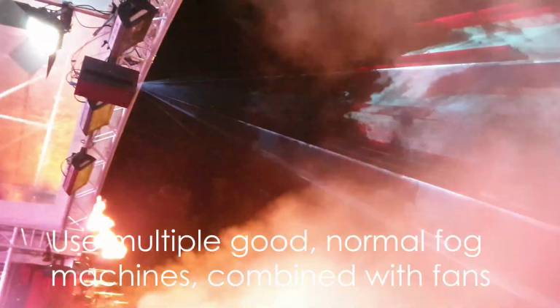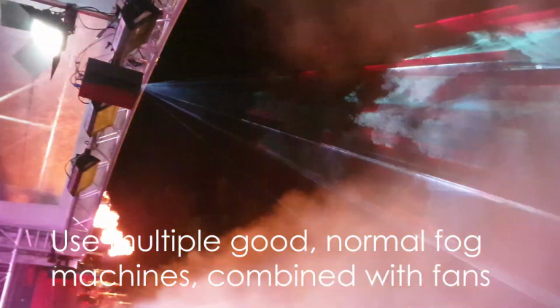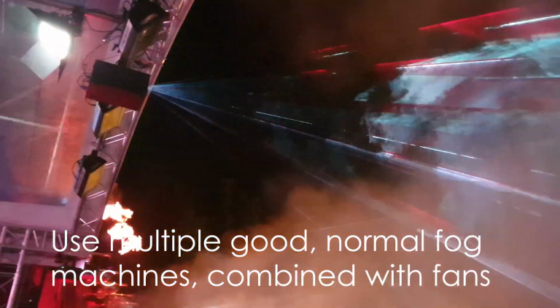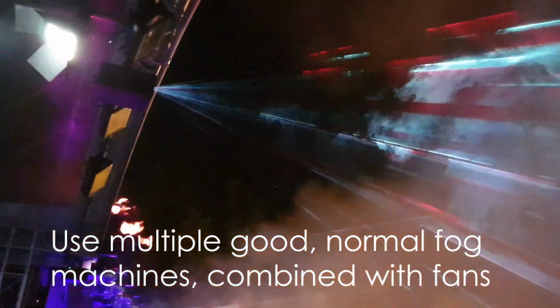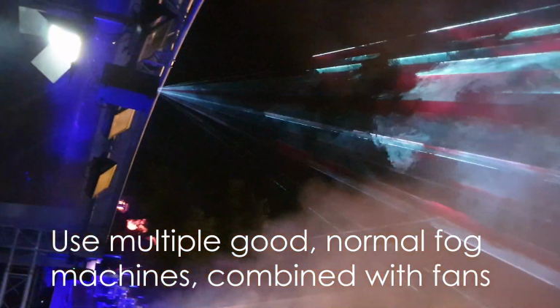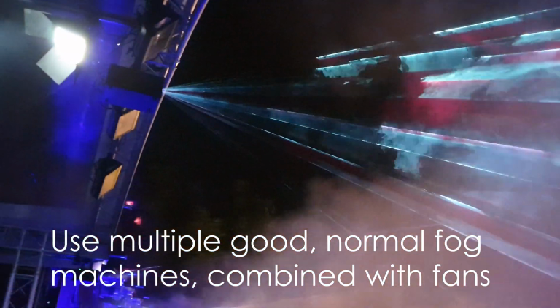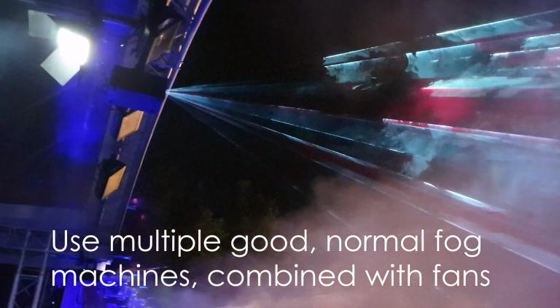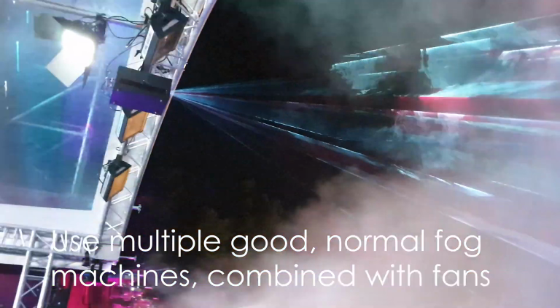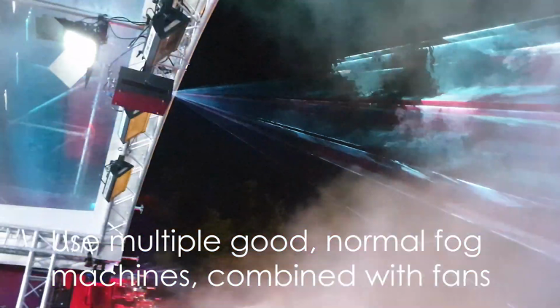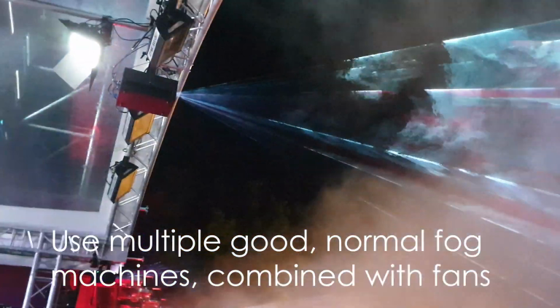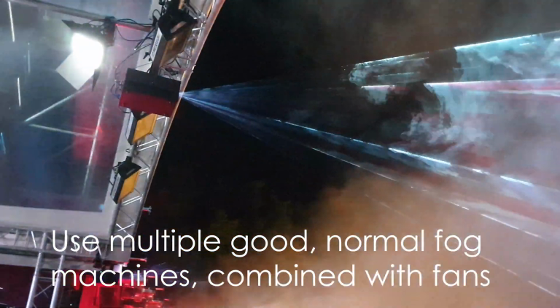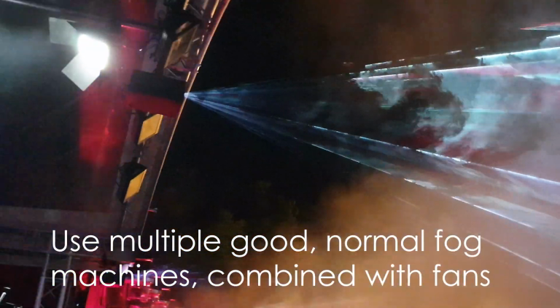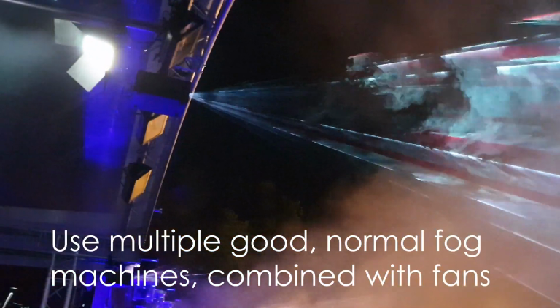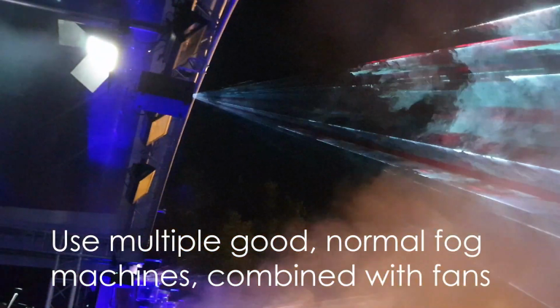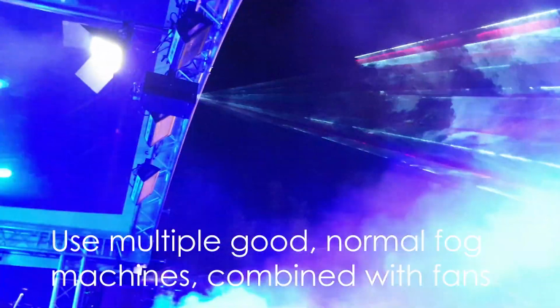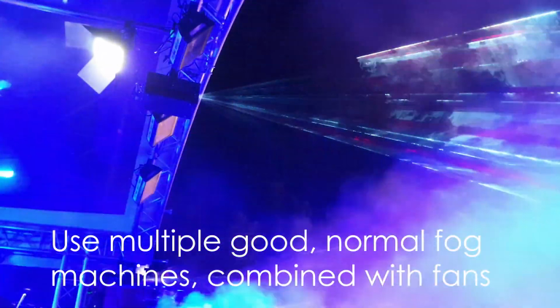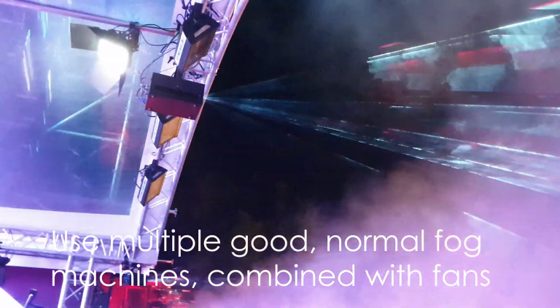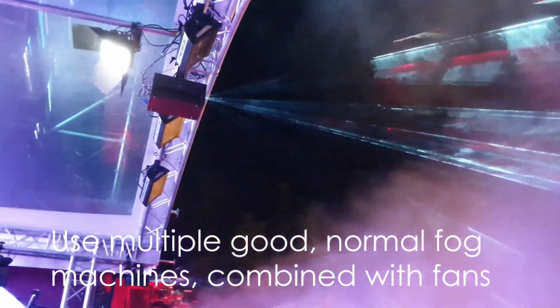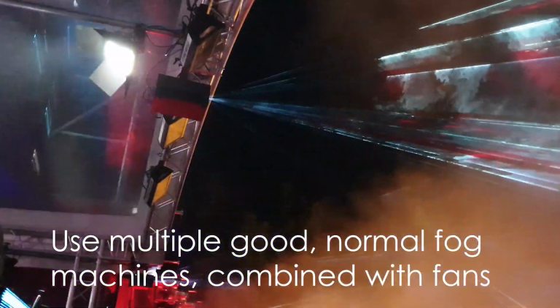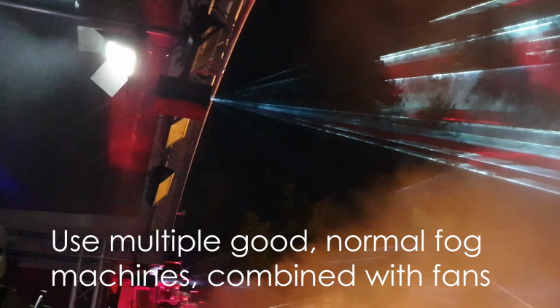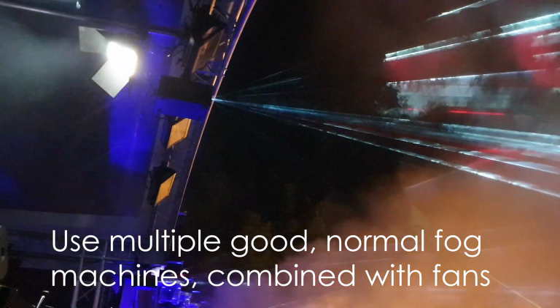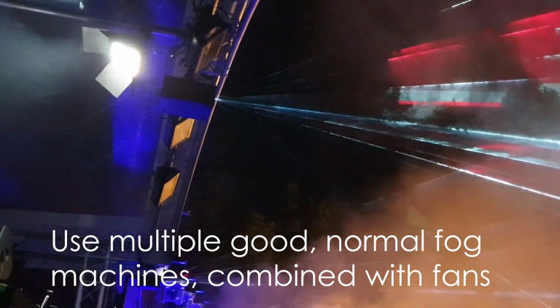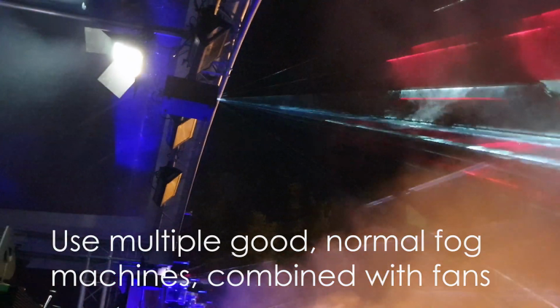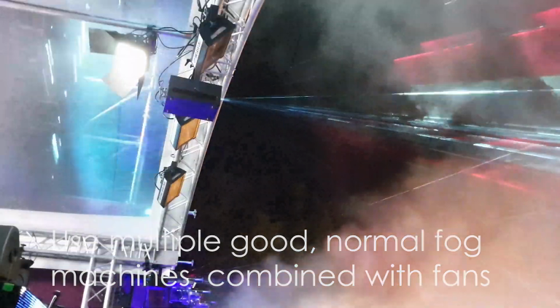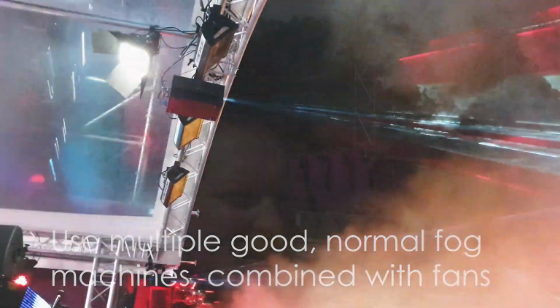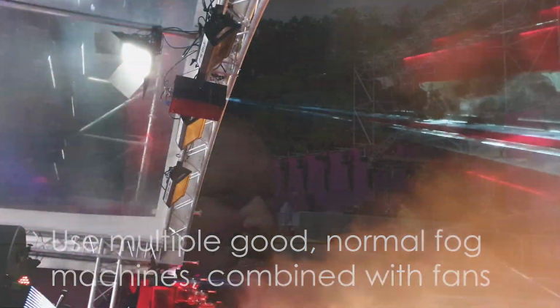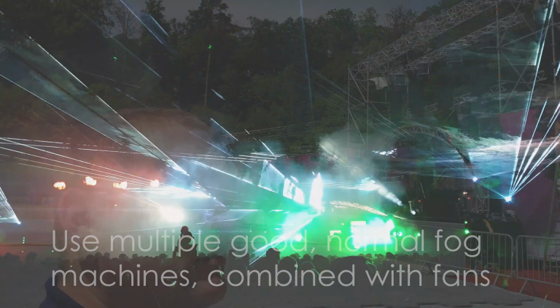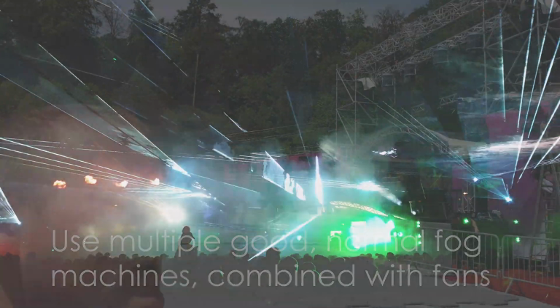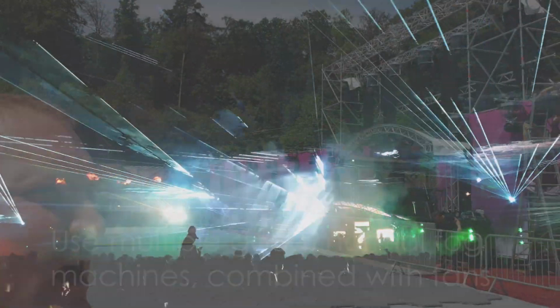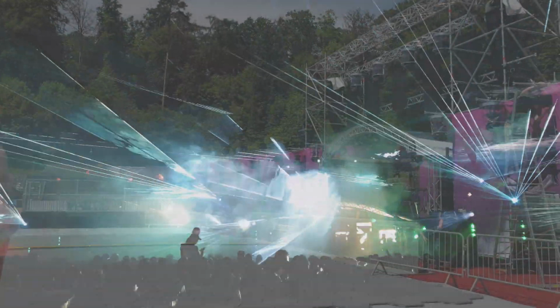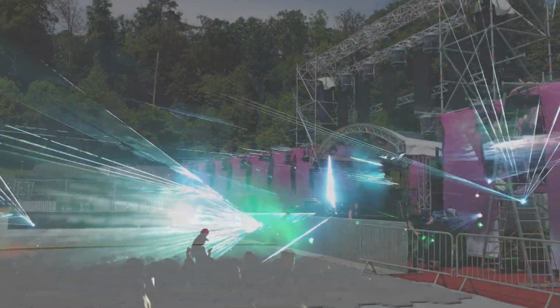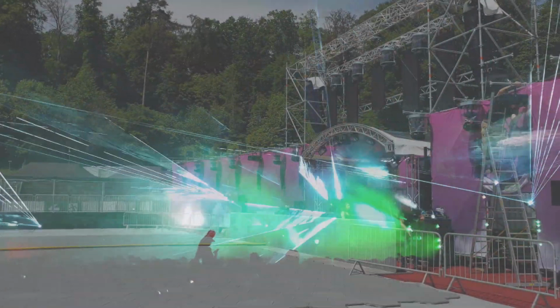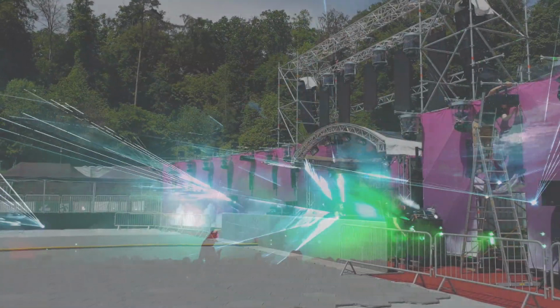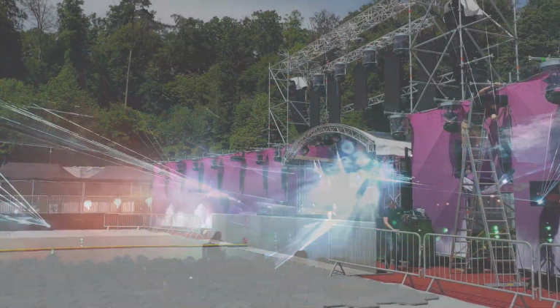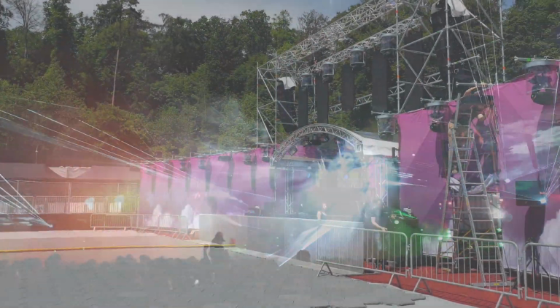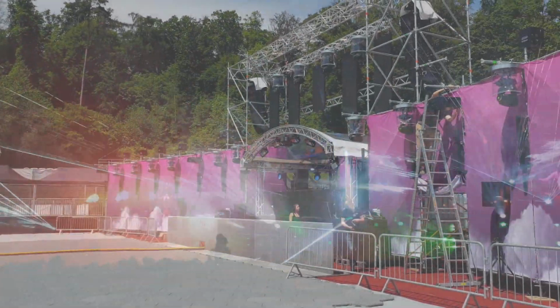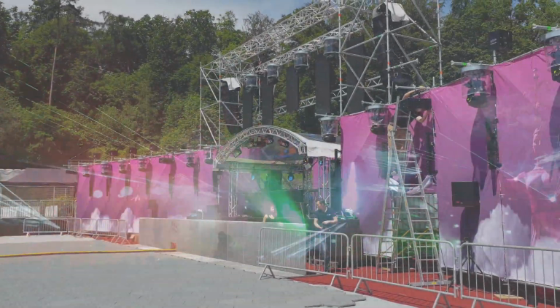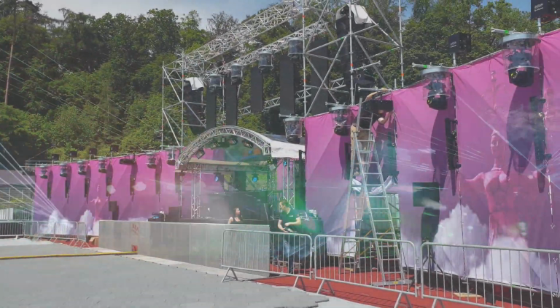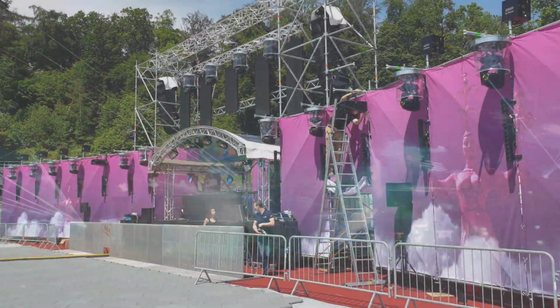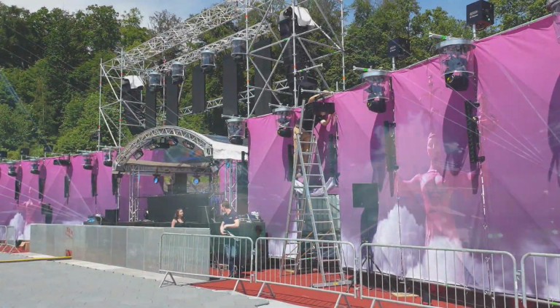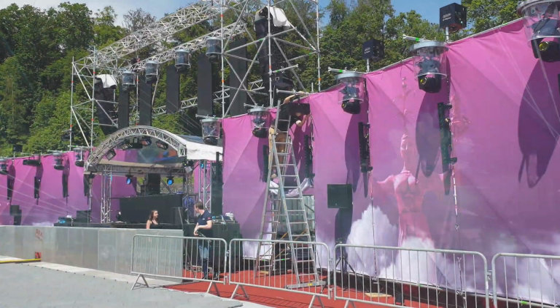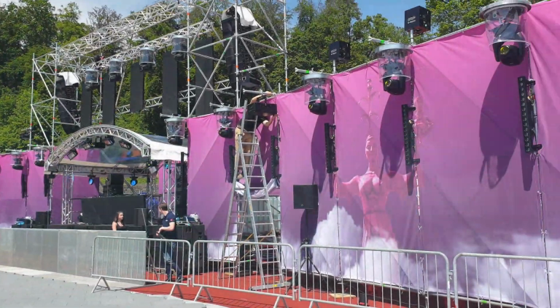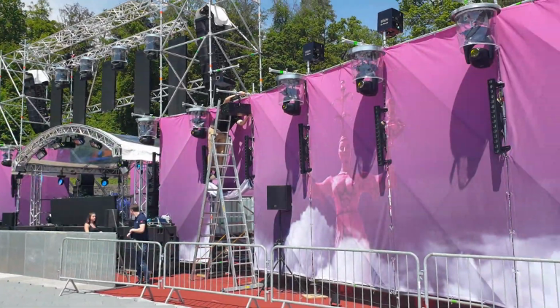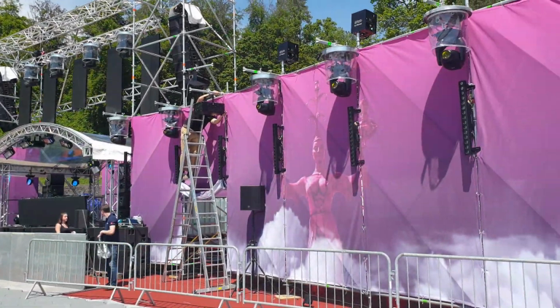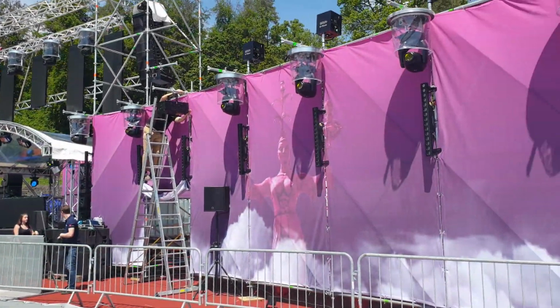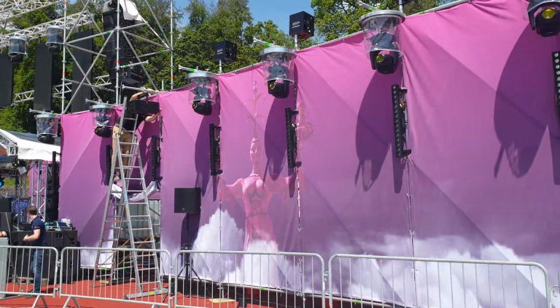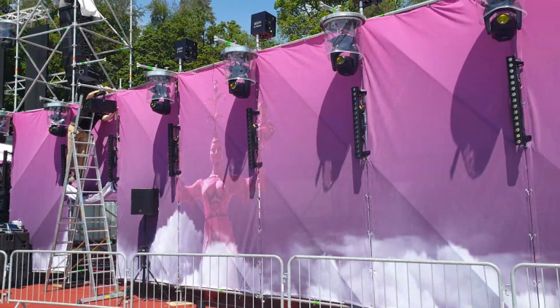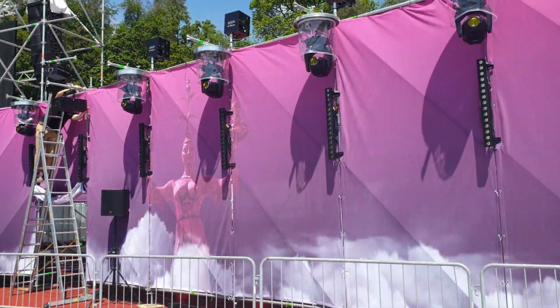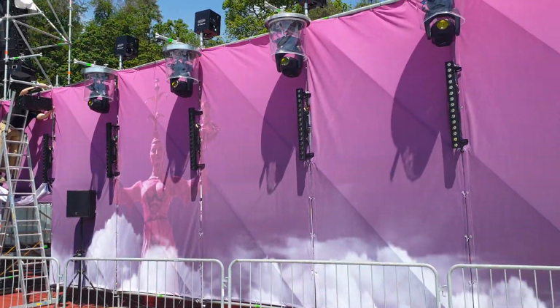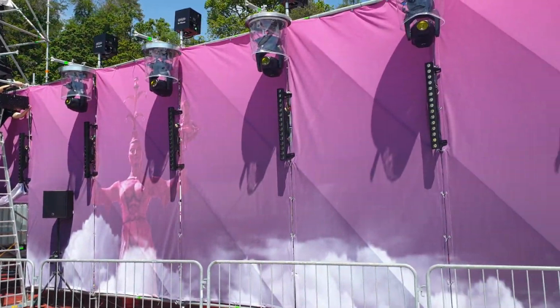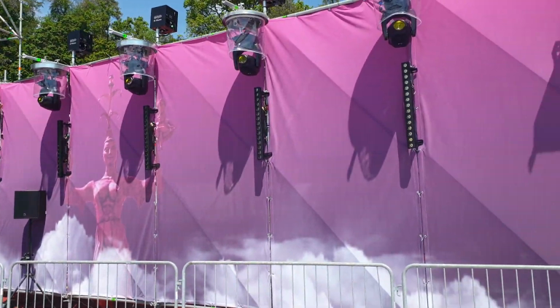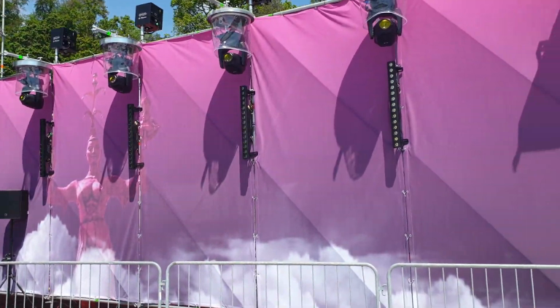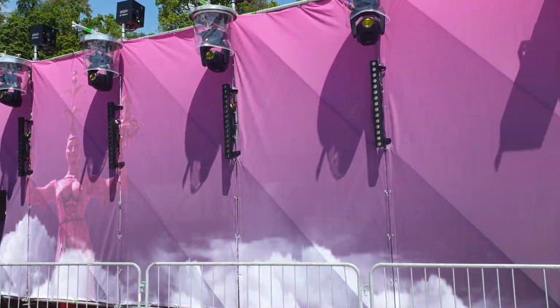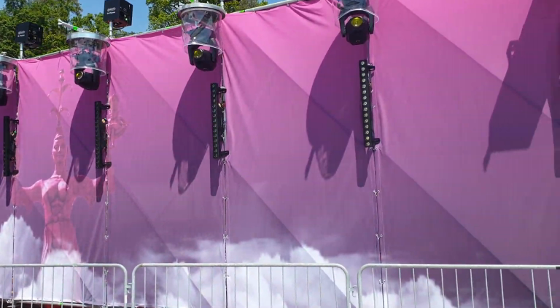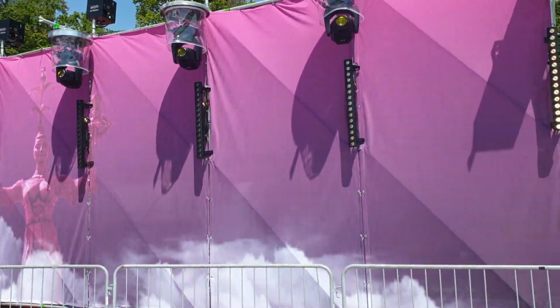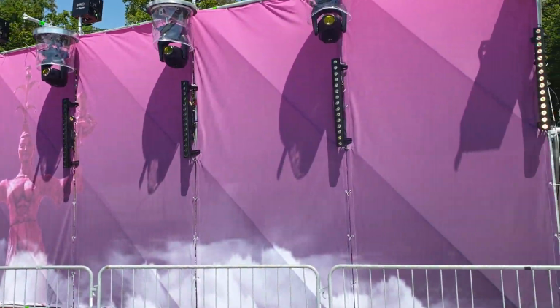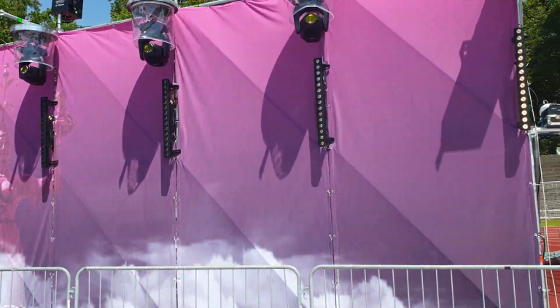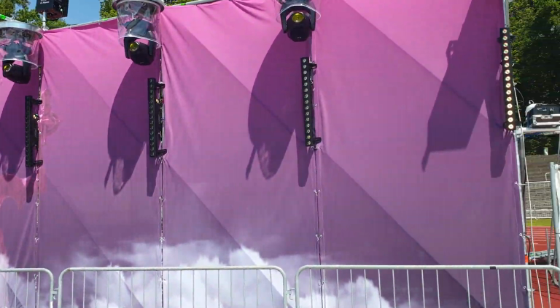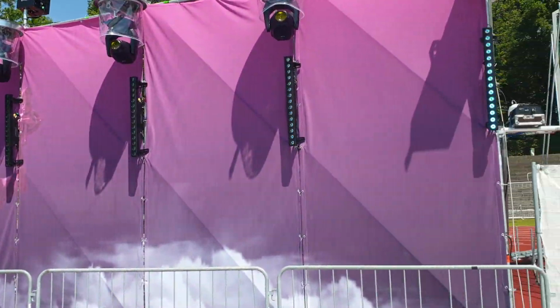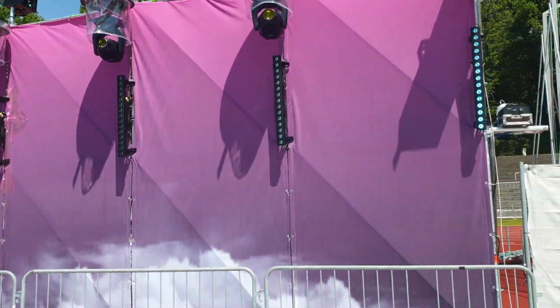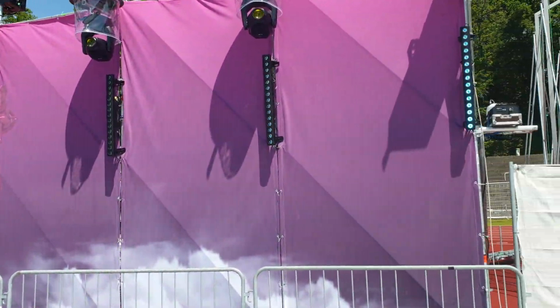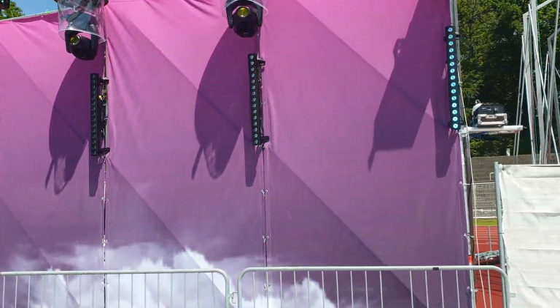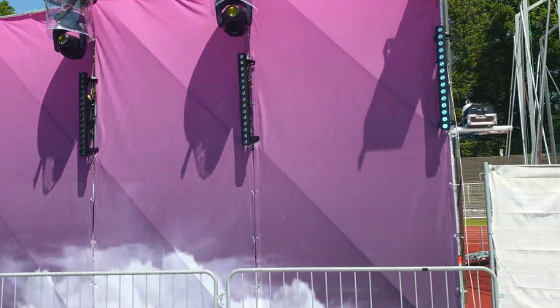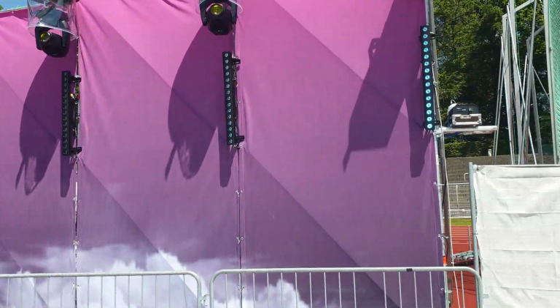So what we have here — we're at the Gute Zeit Festival. Let's have a look at what we brought for fog and haze.